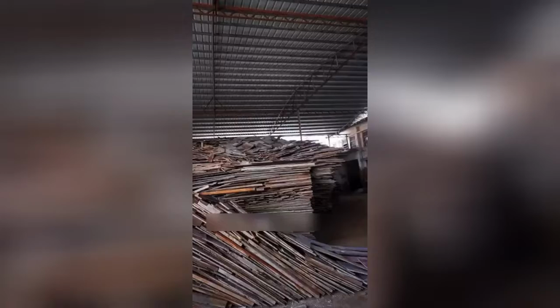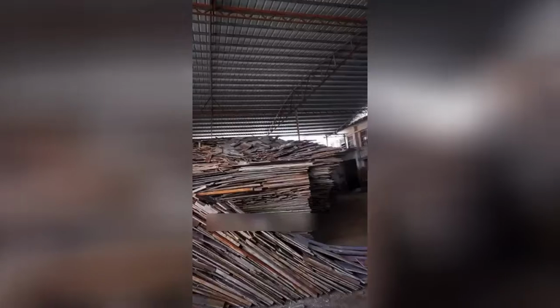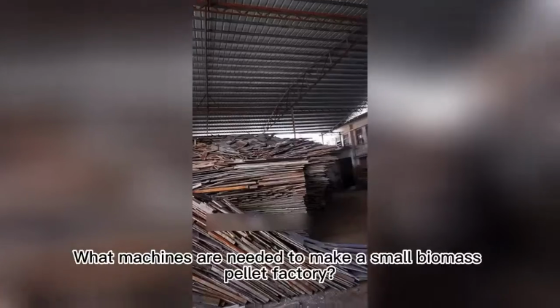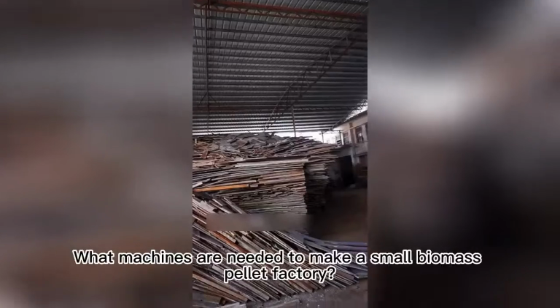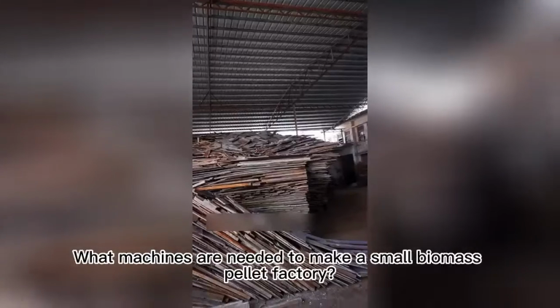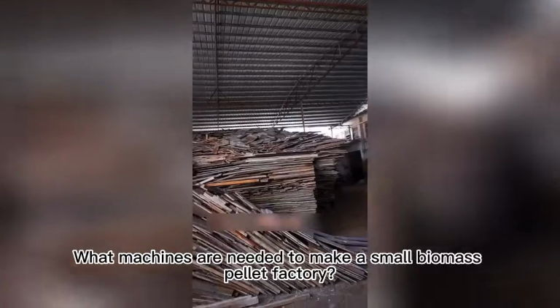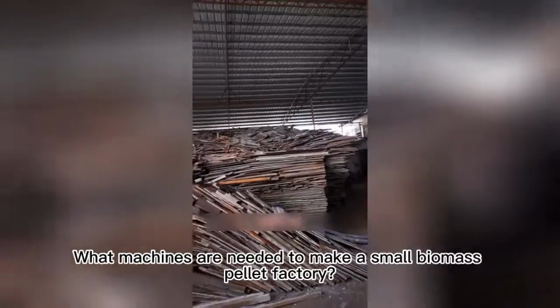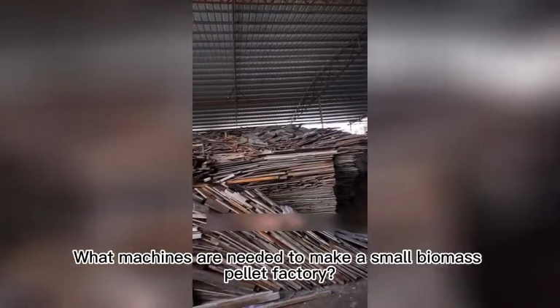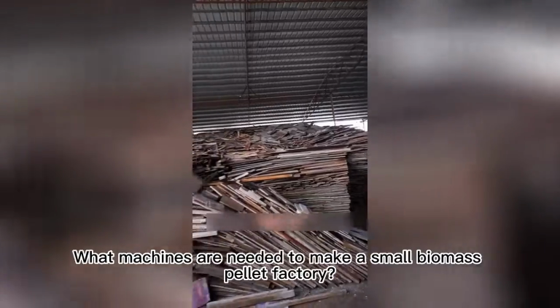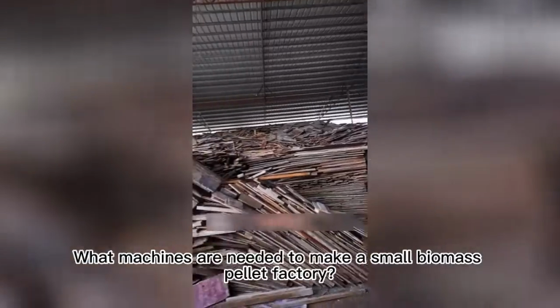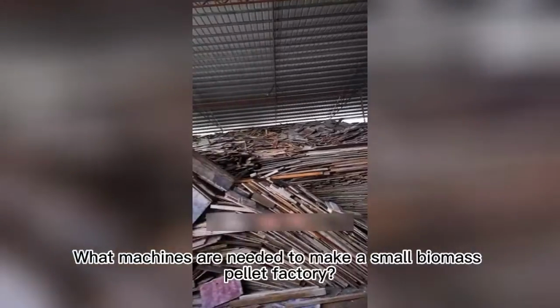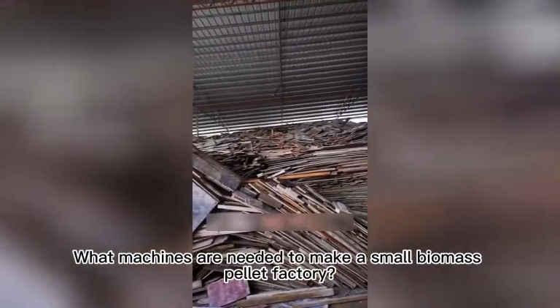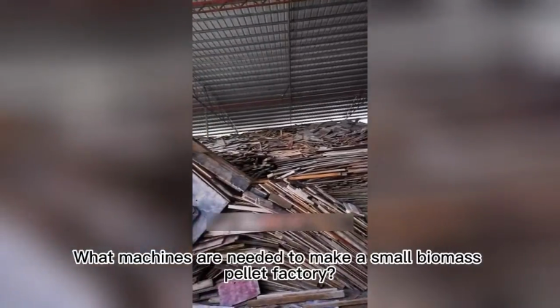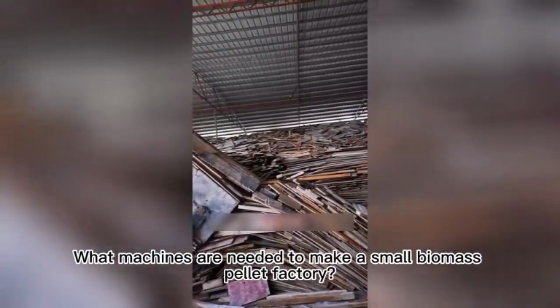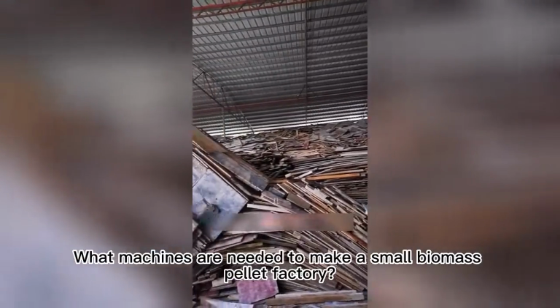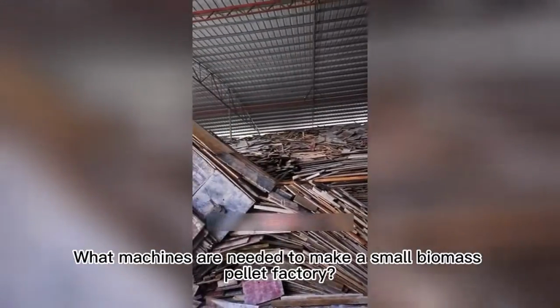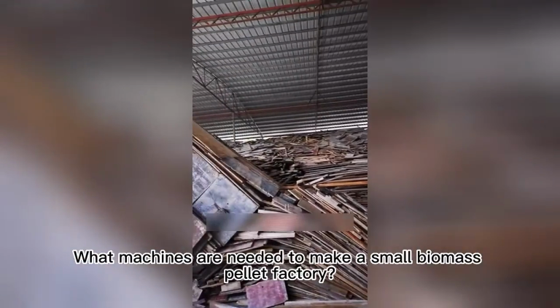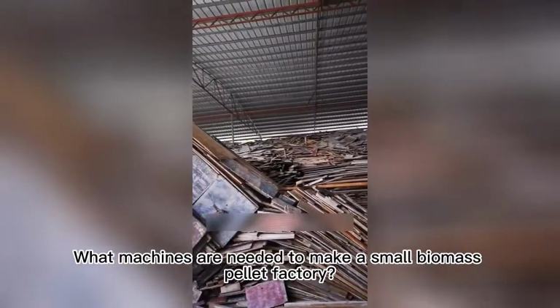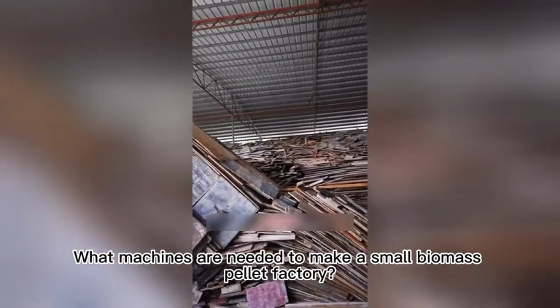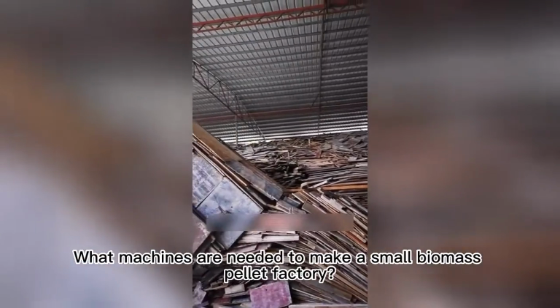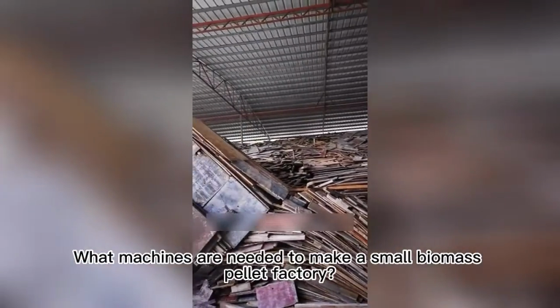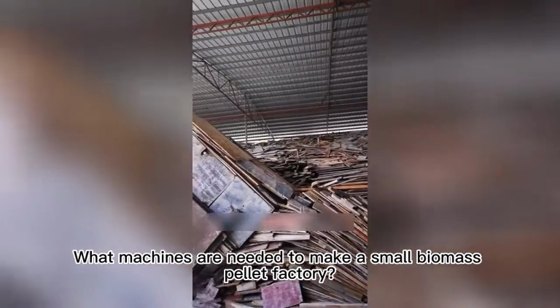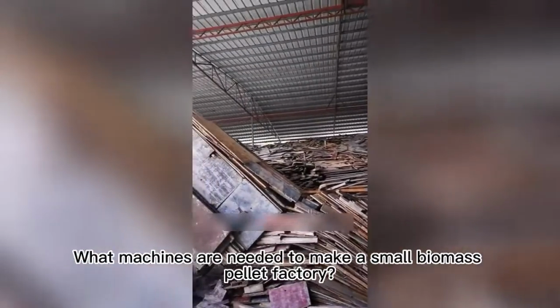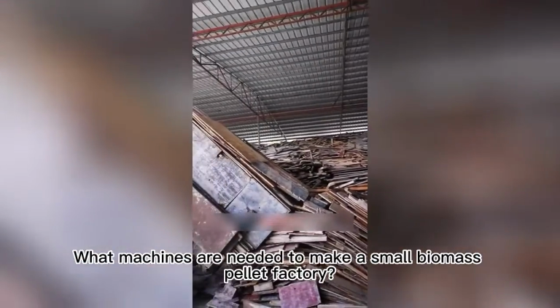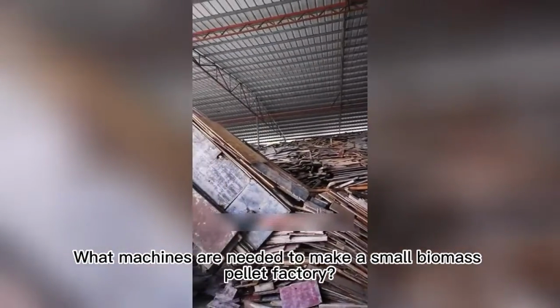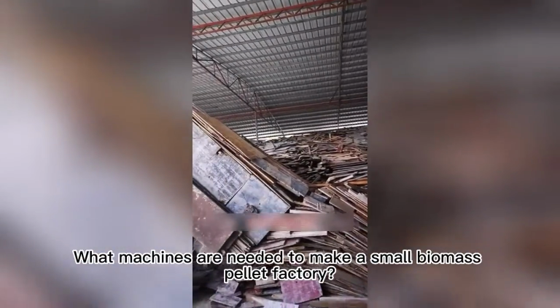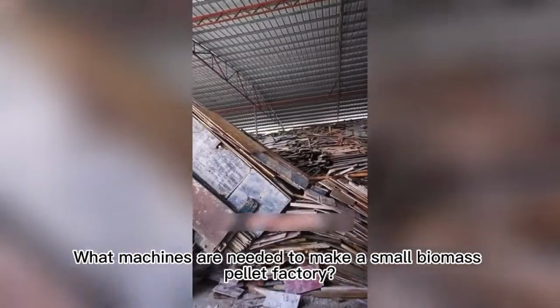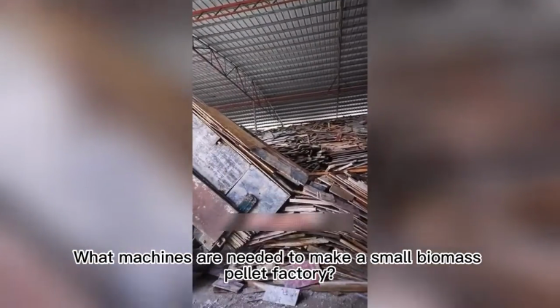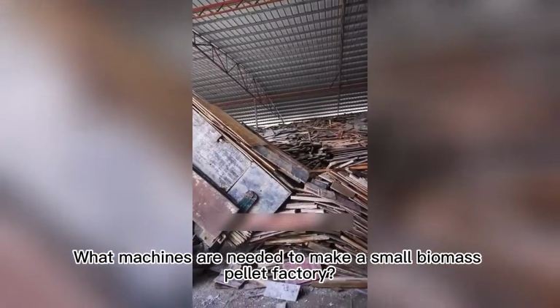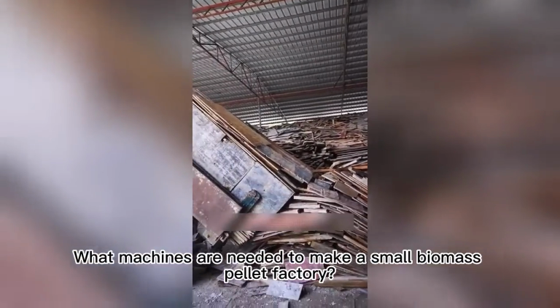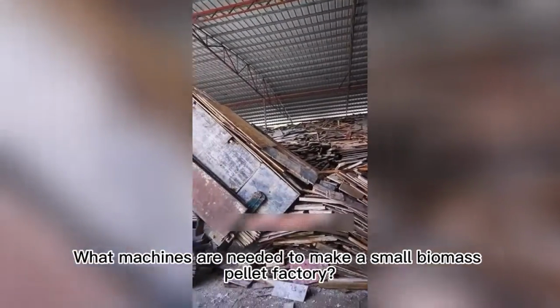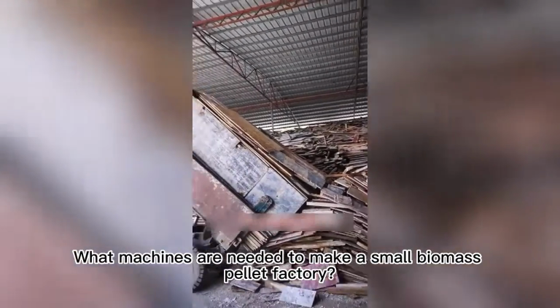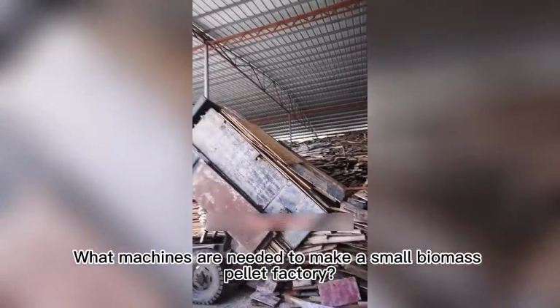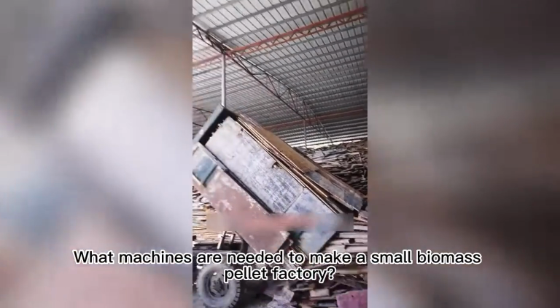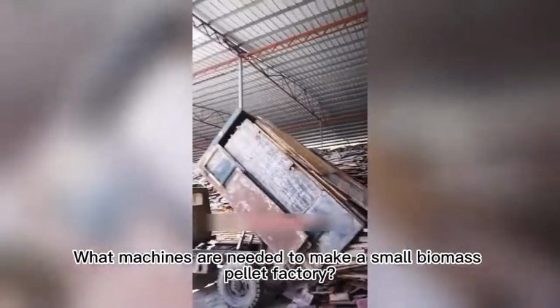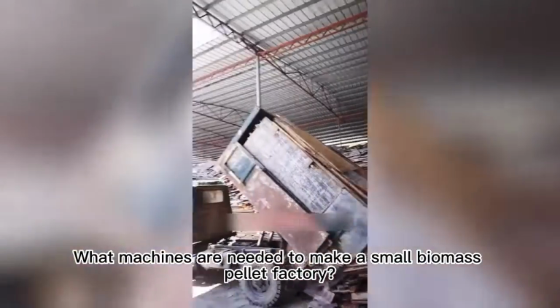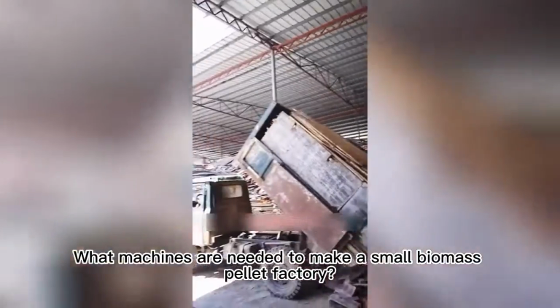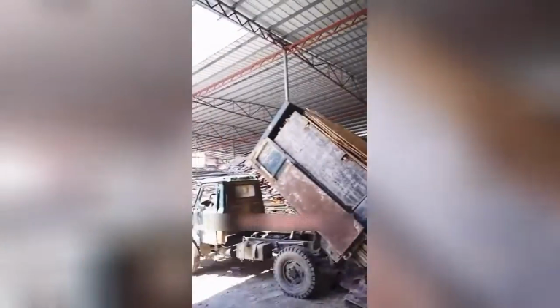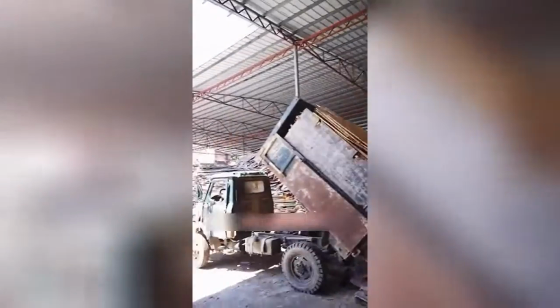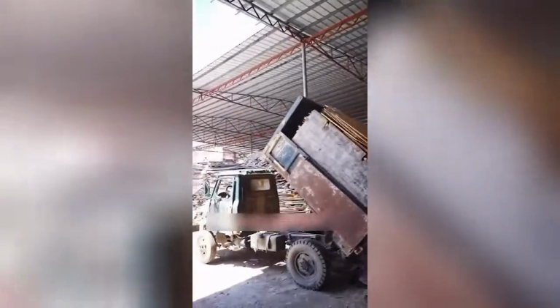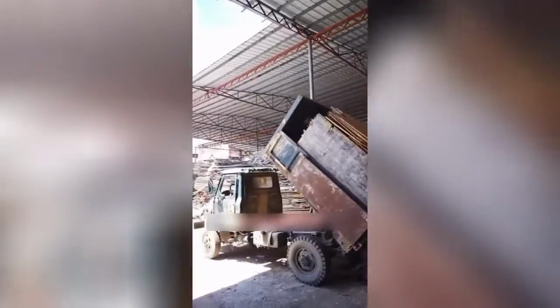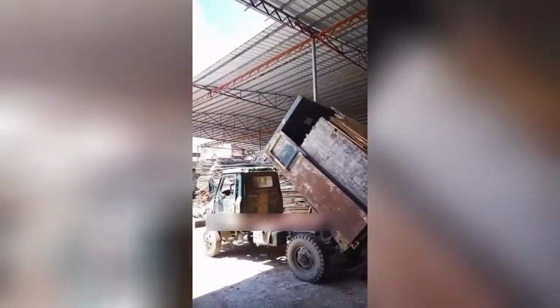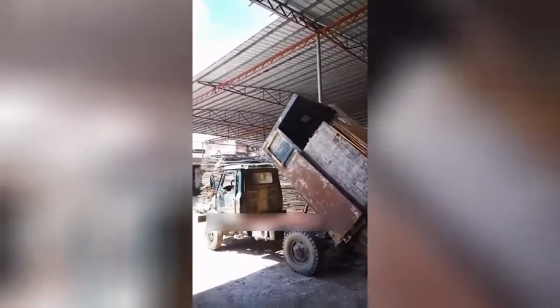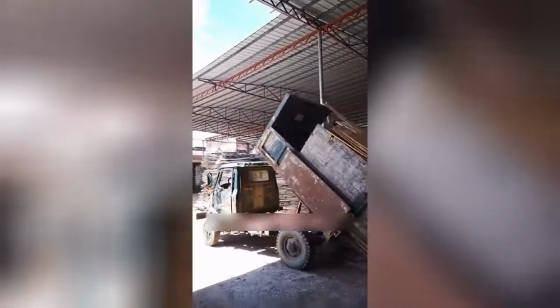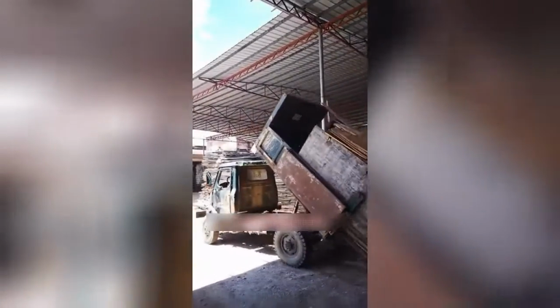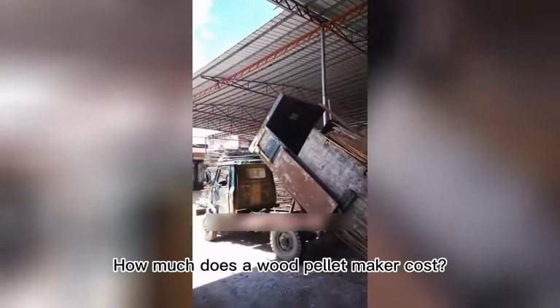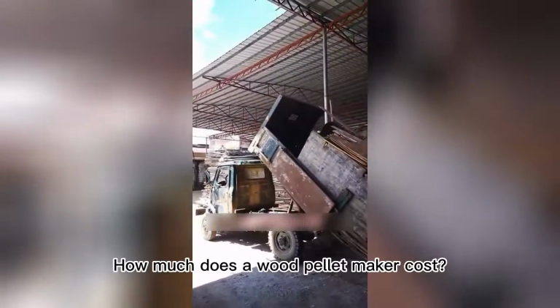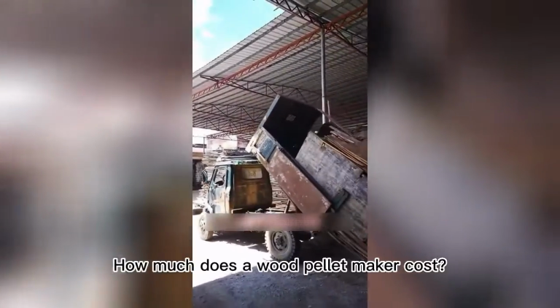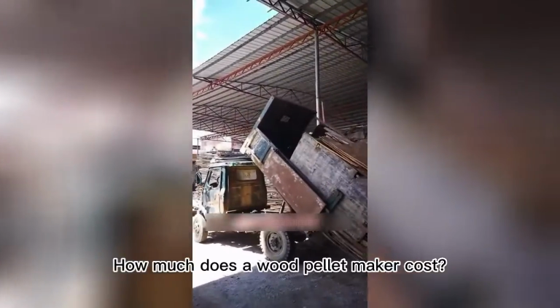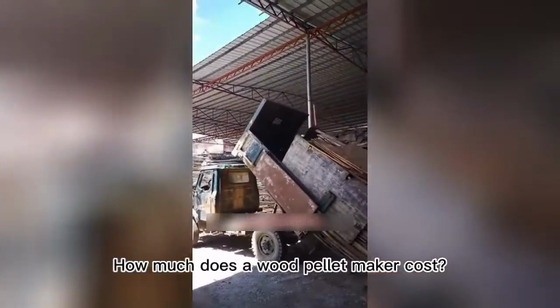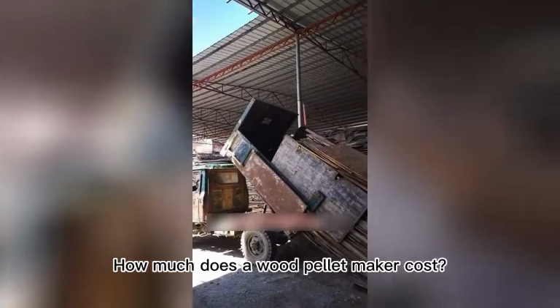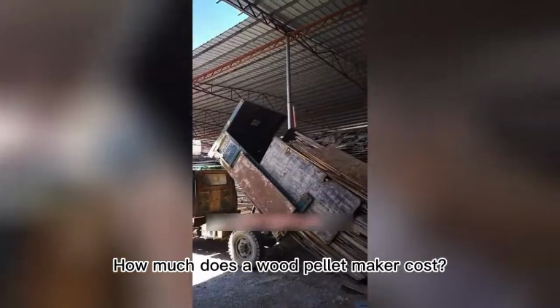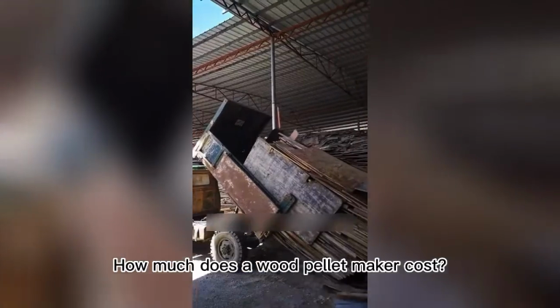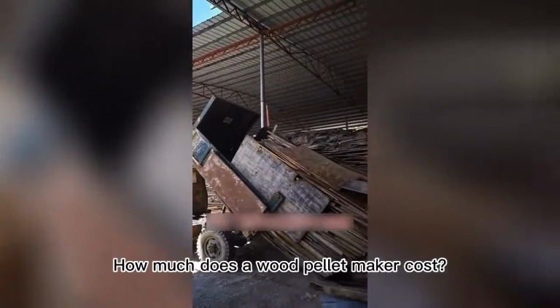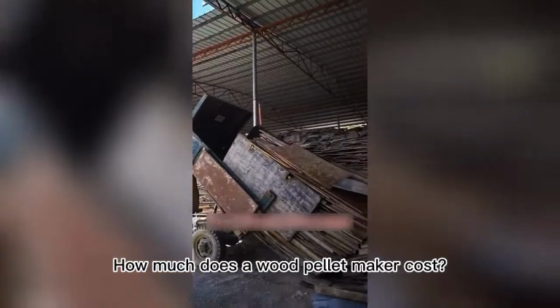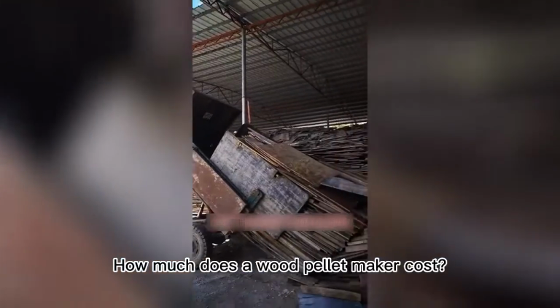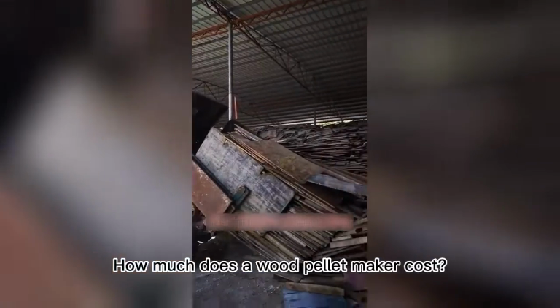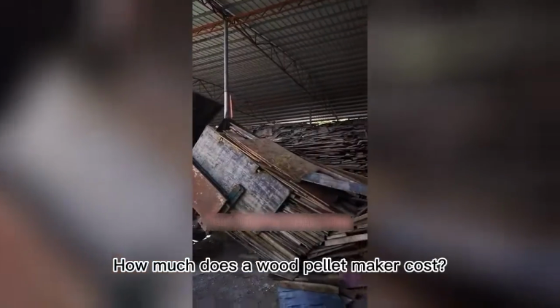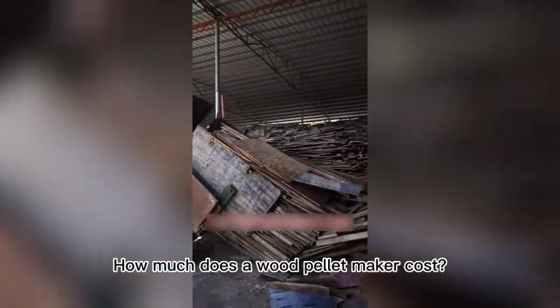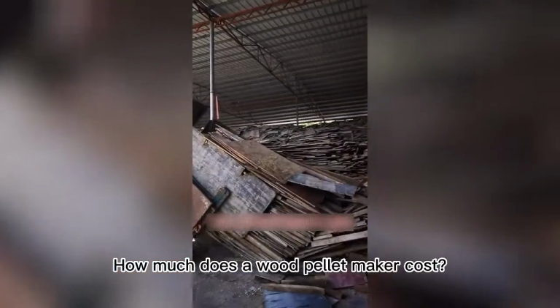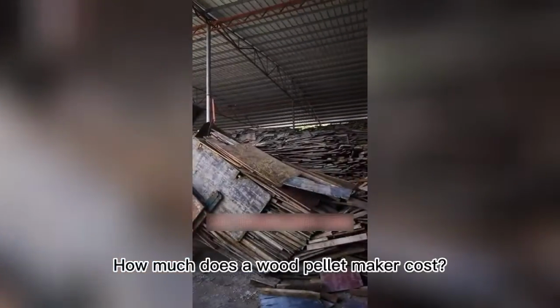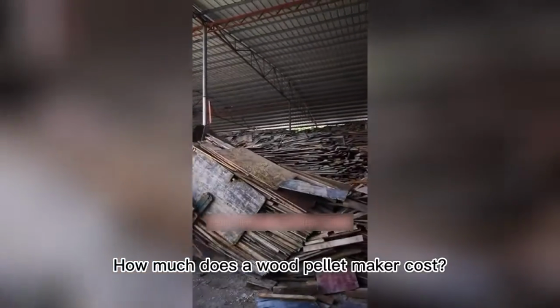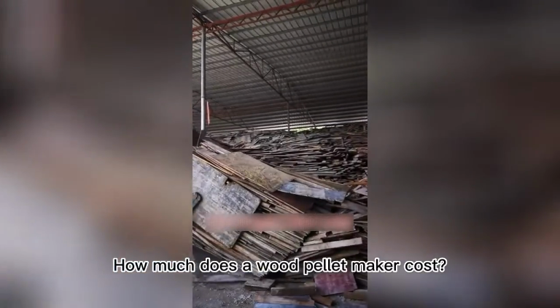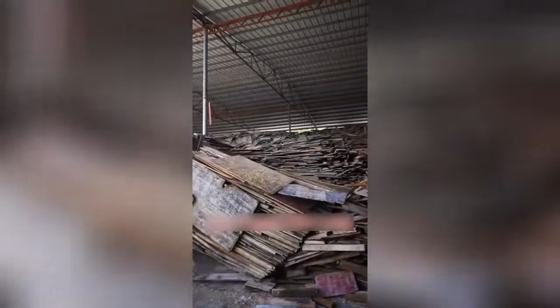What machines are needed to make a small biomass pellet factory? How much does a wood pellet maker cost?